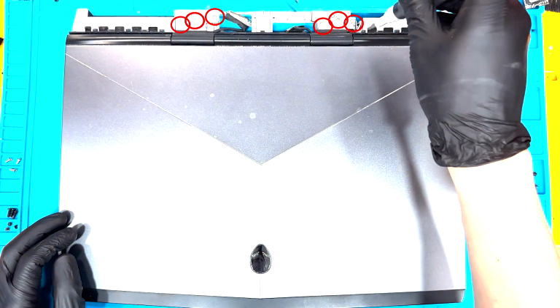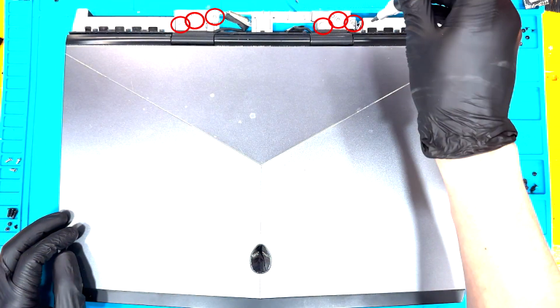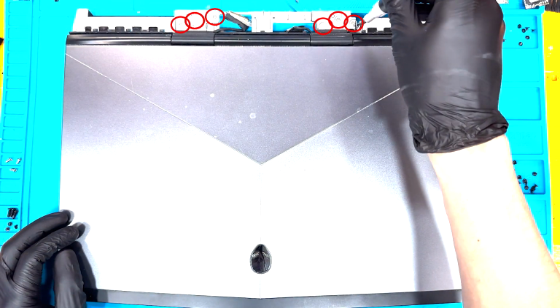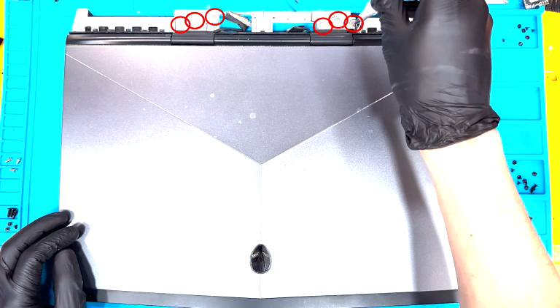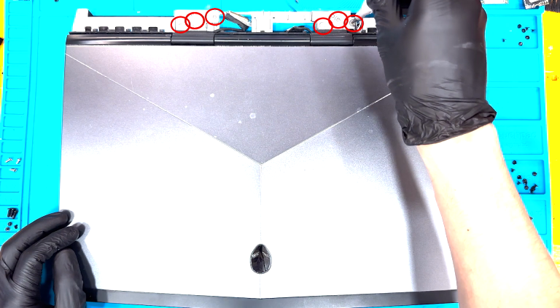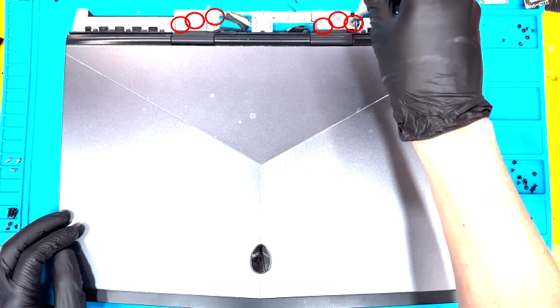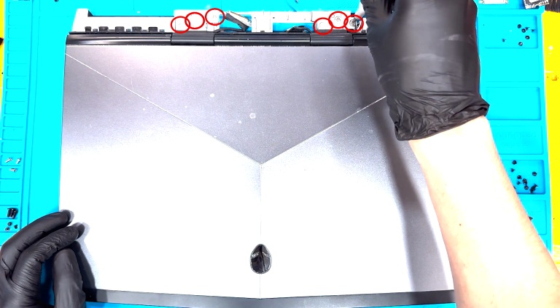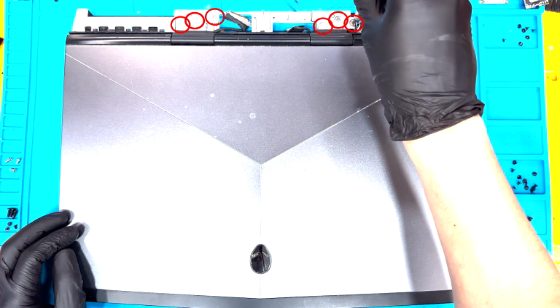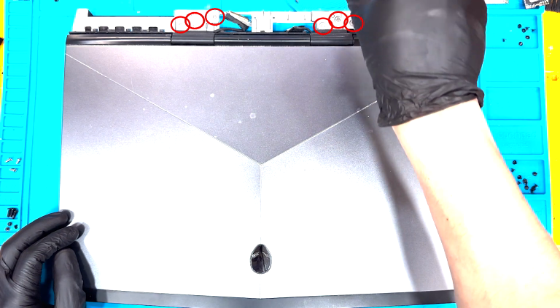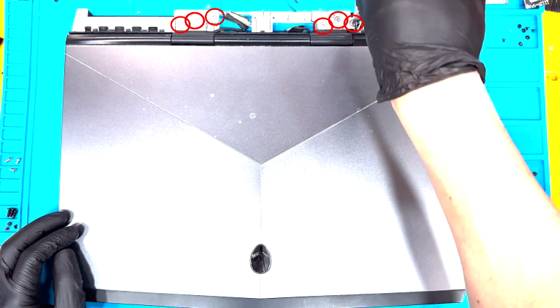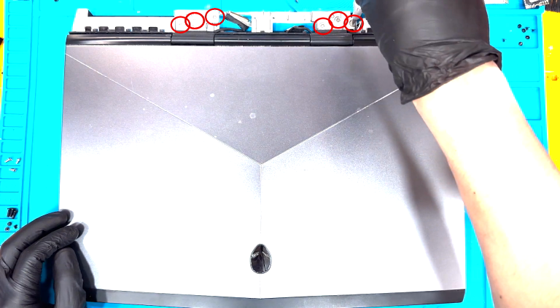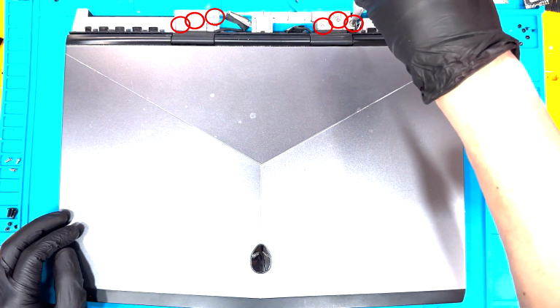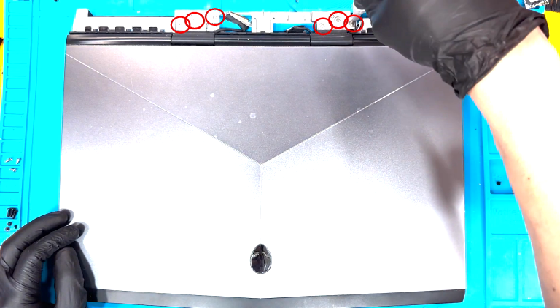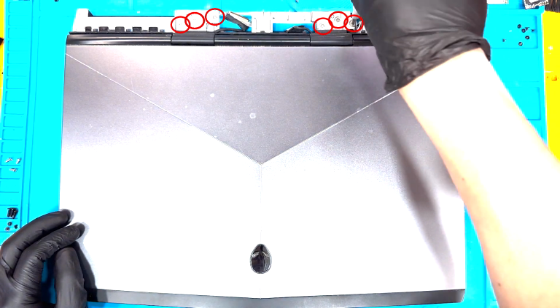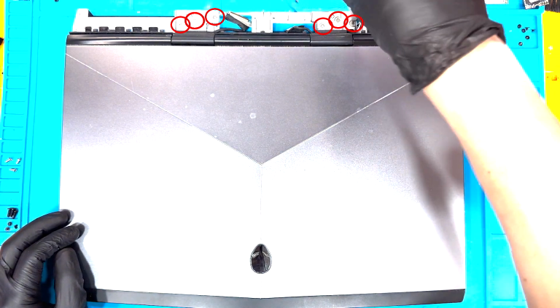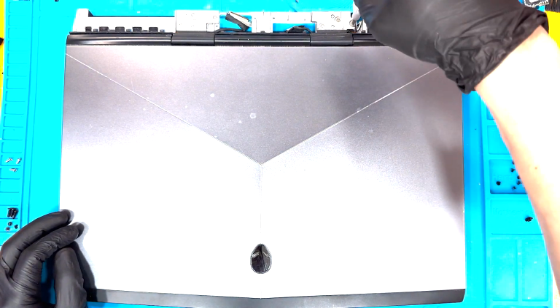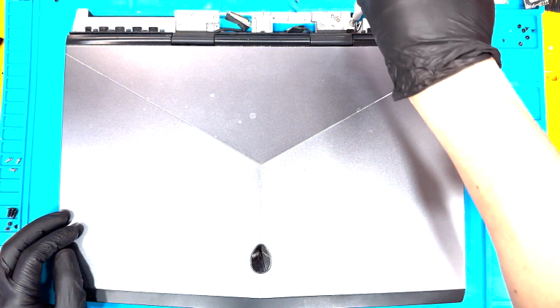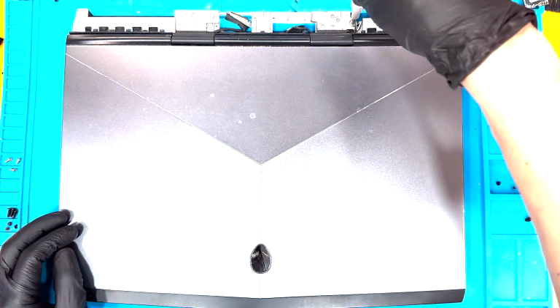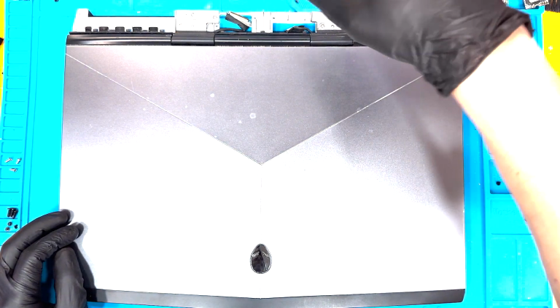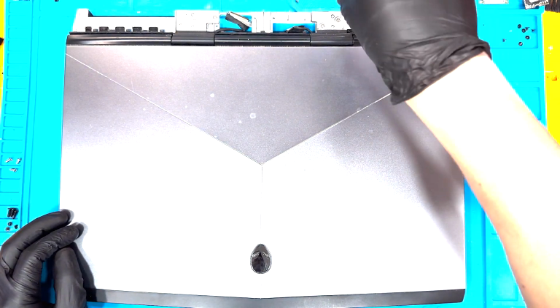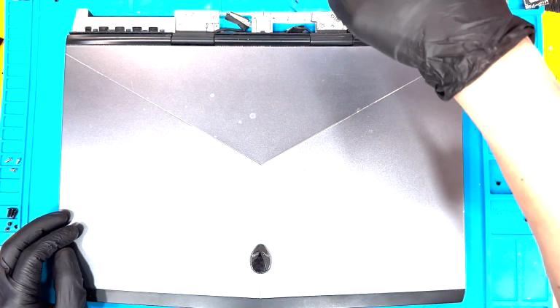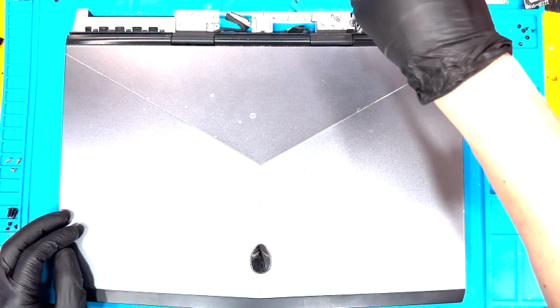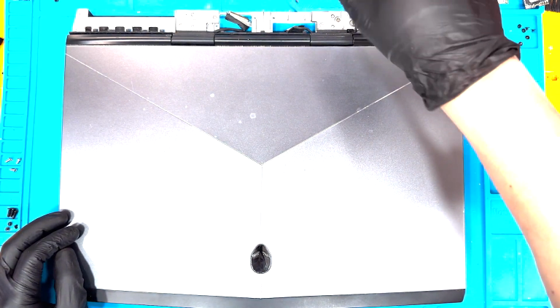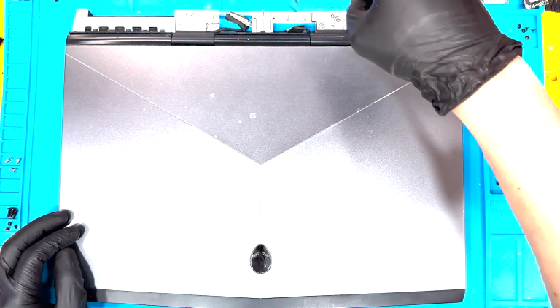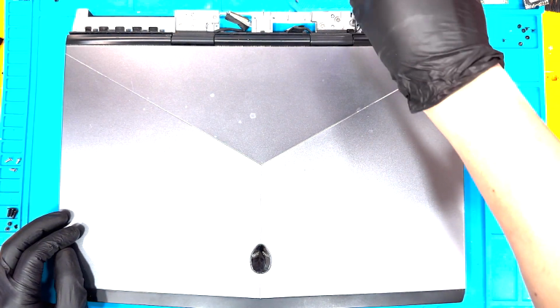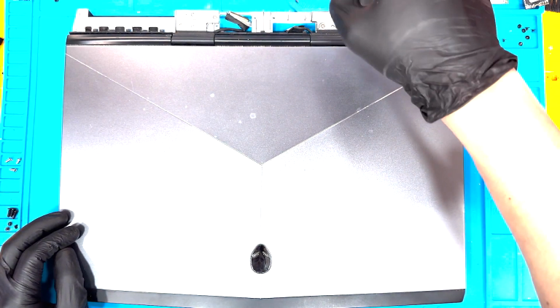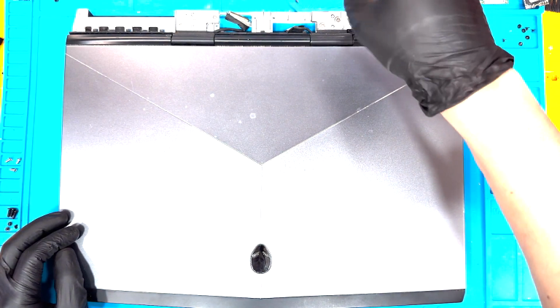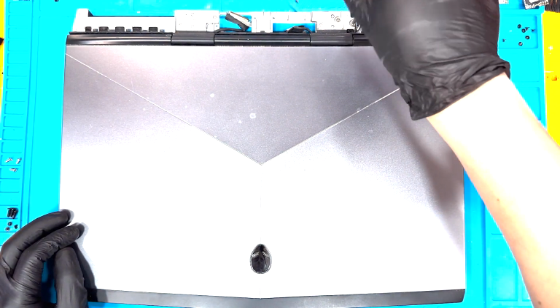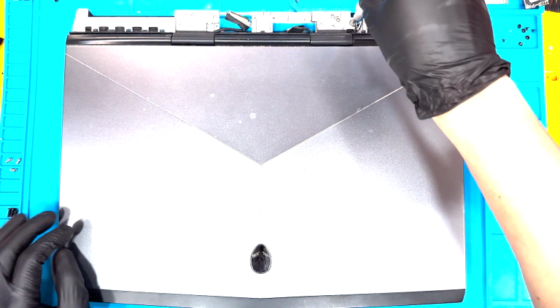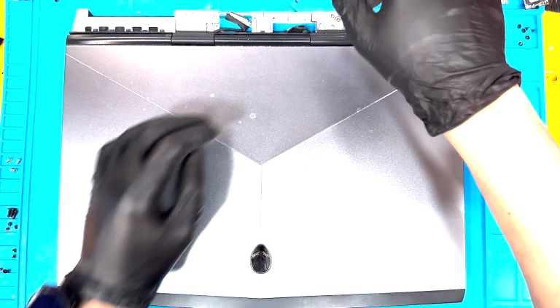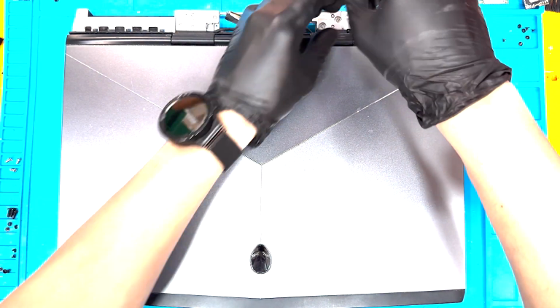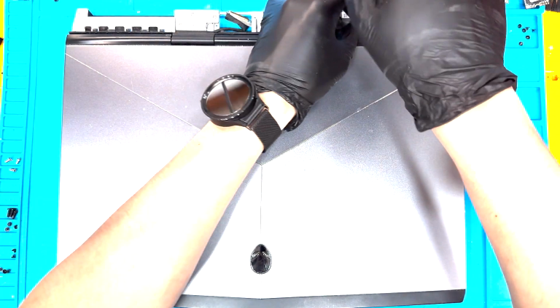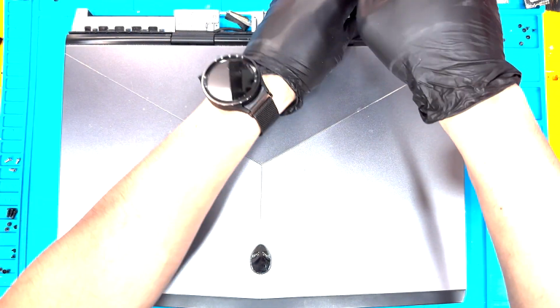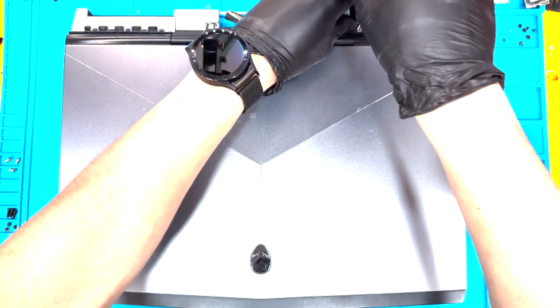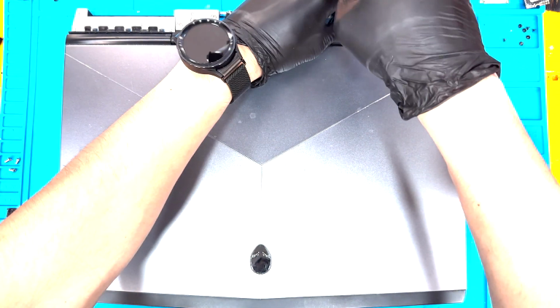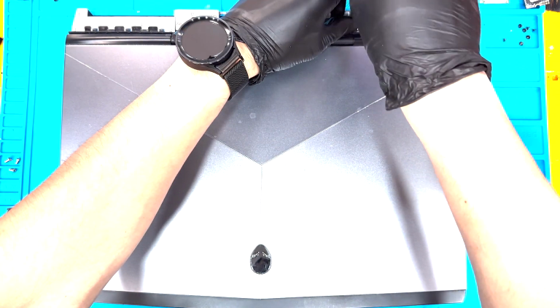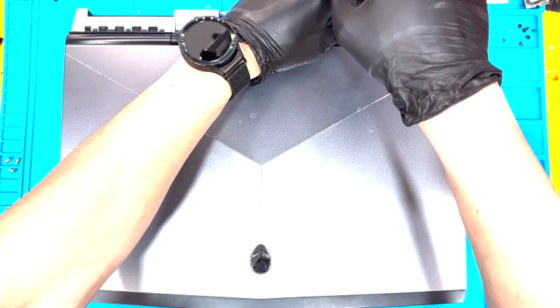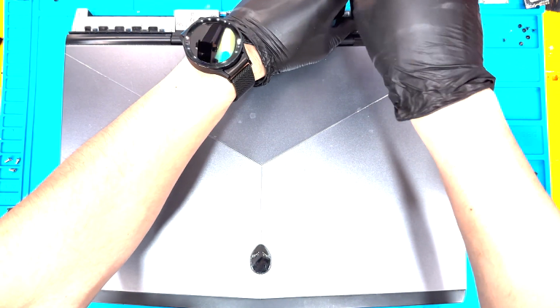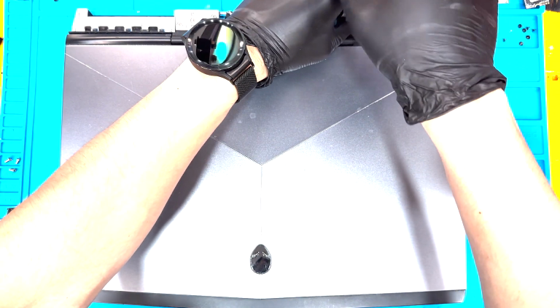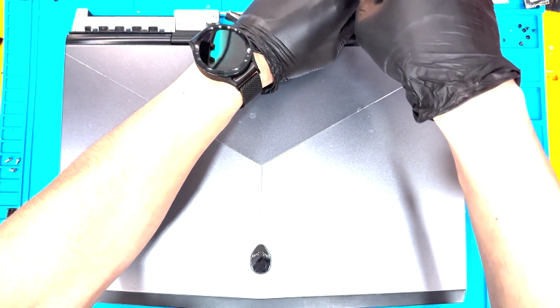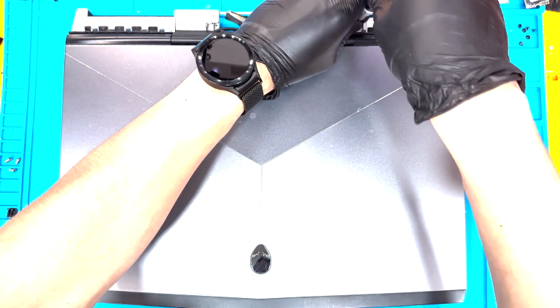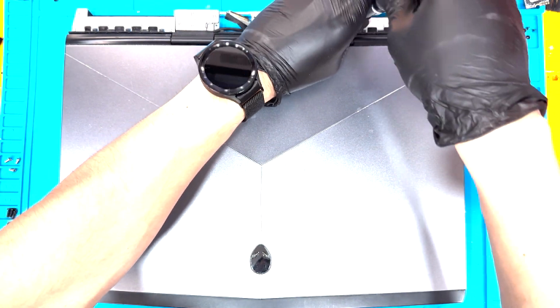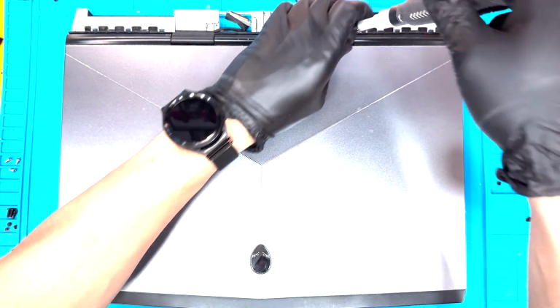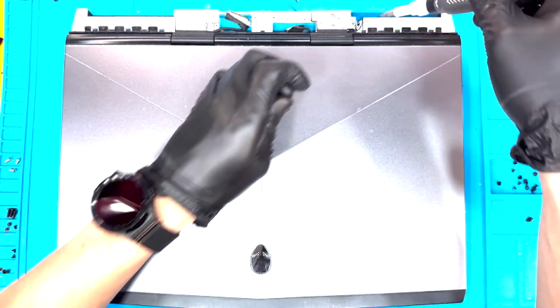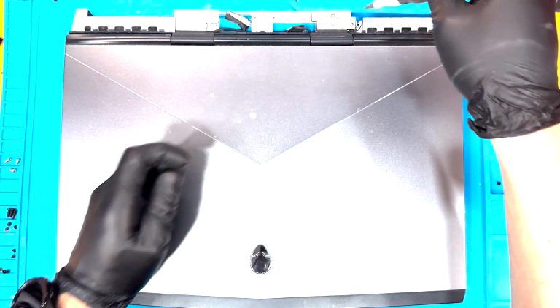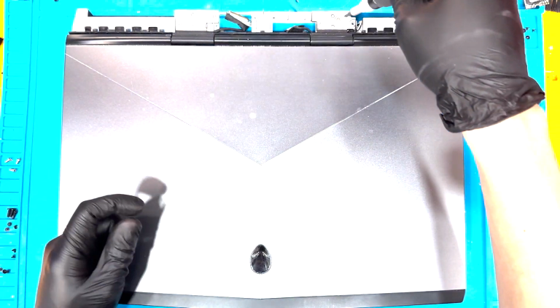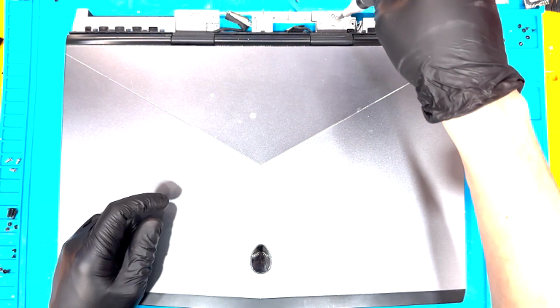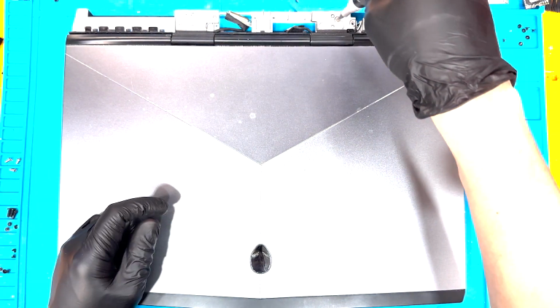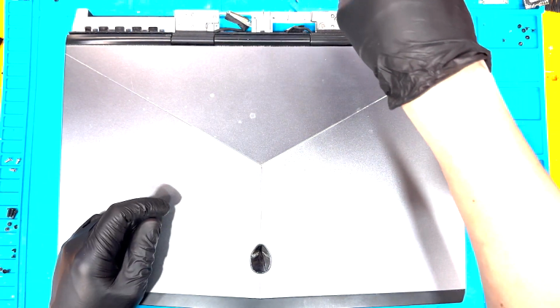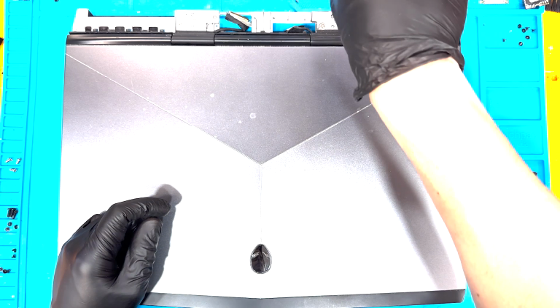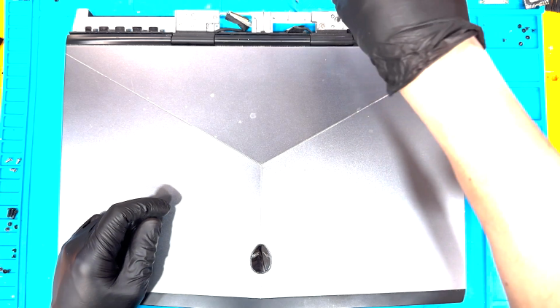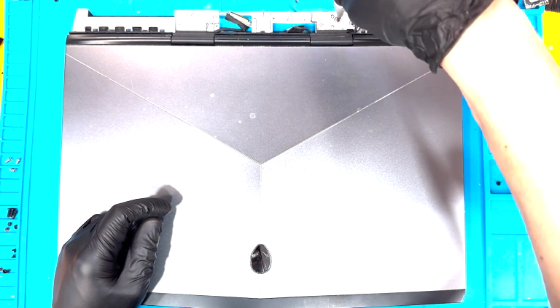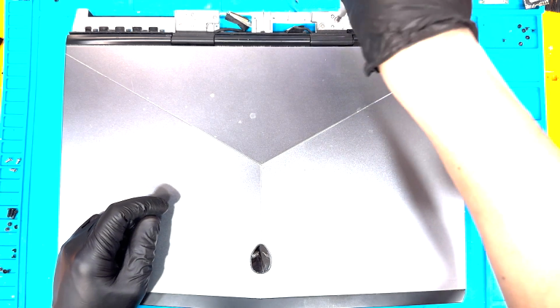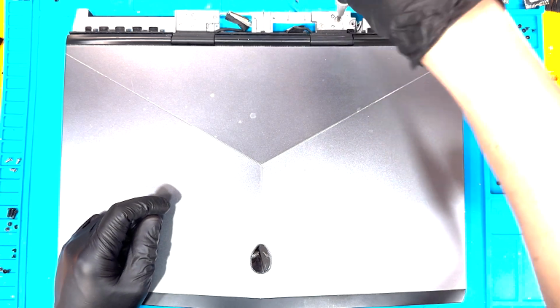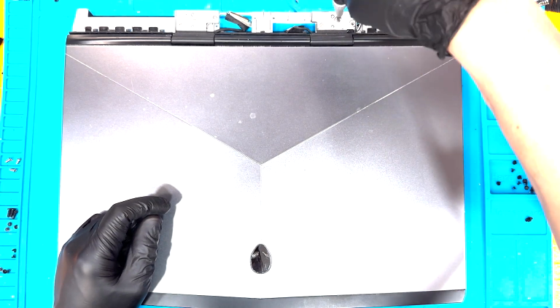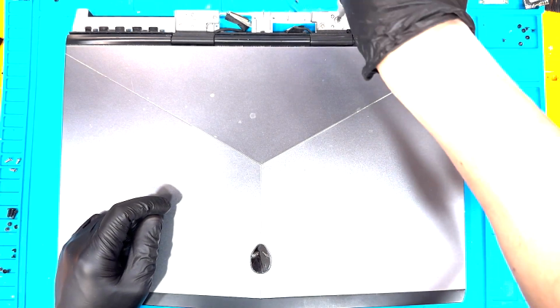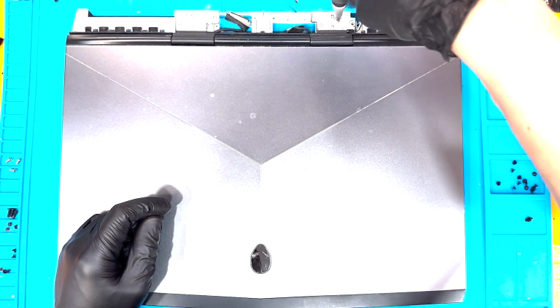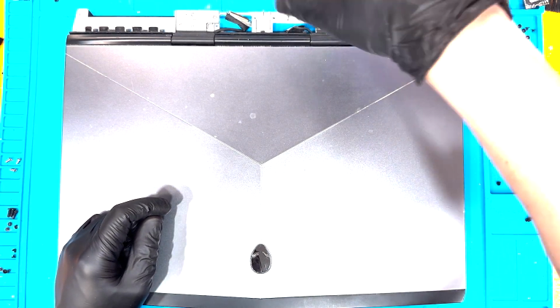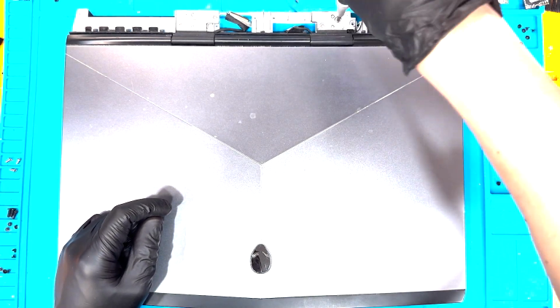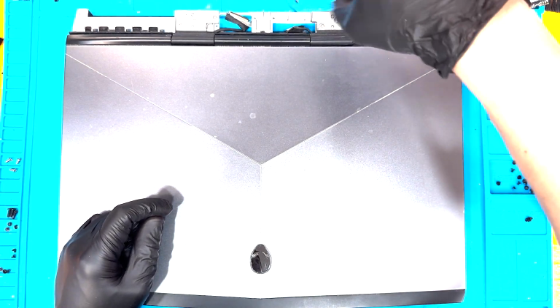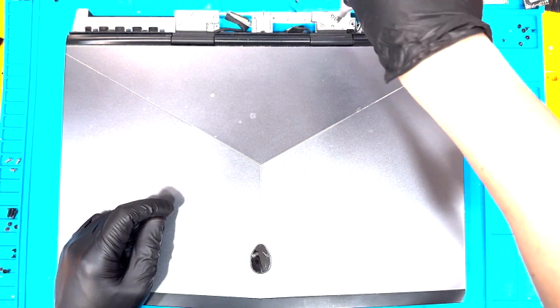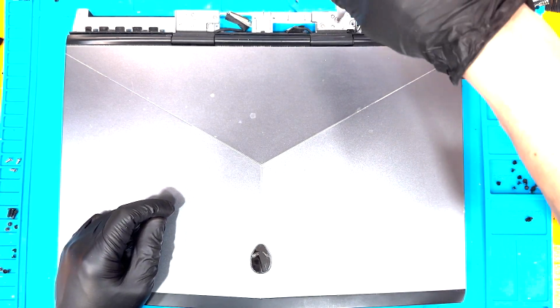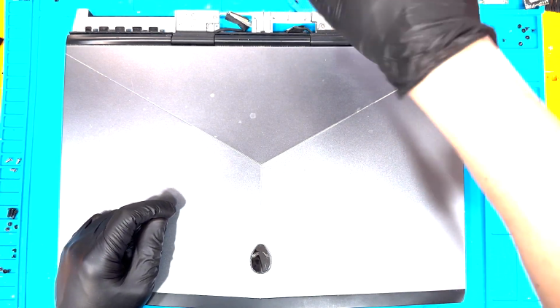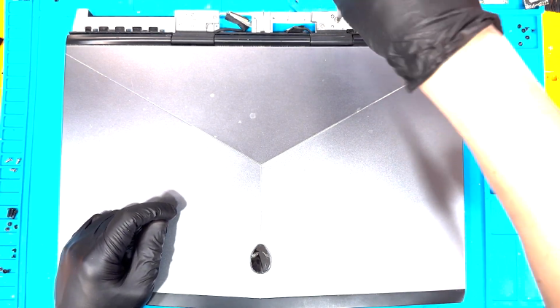Finally, to remove the LCD and Wi-Fi assembly, remove these six screws here and lift the LCD off of the top case.